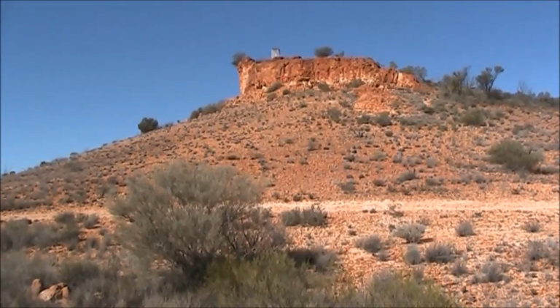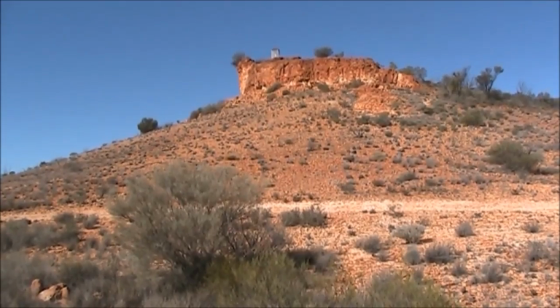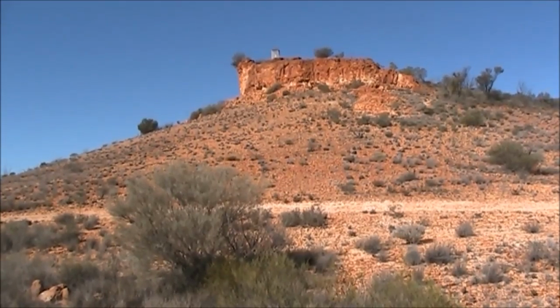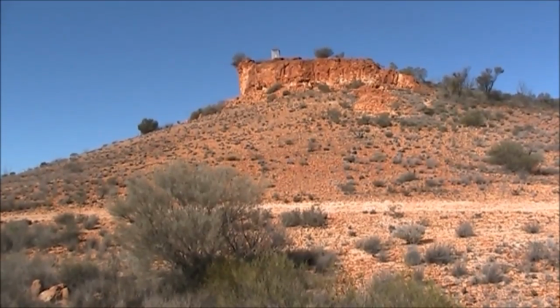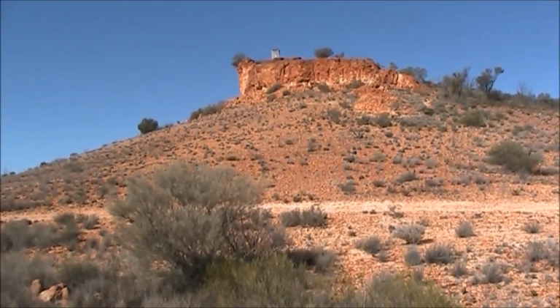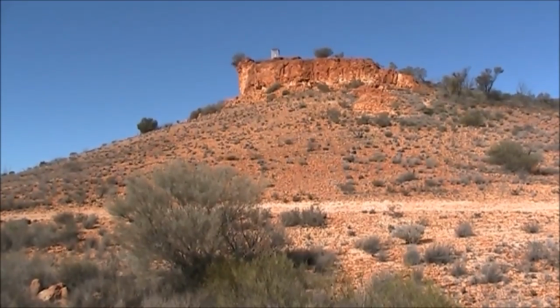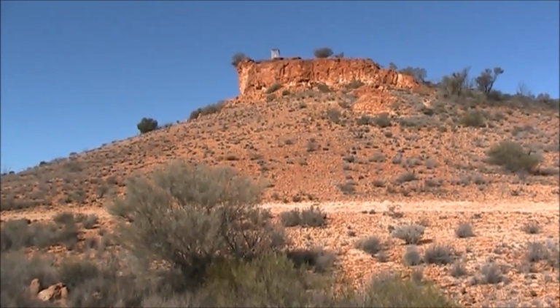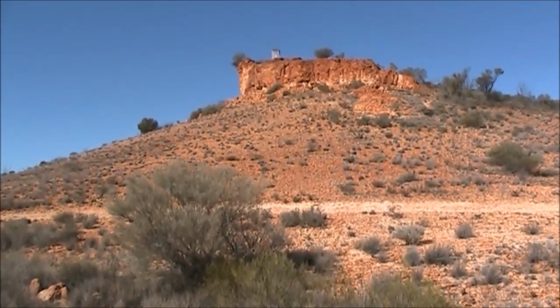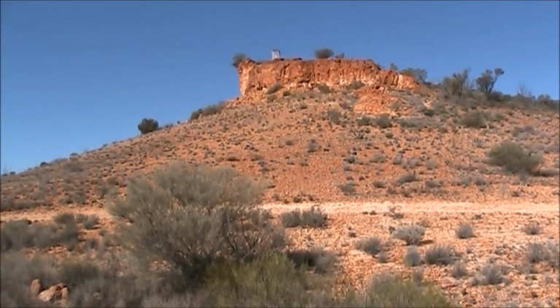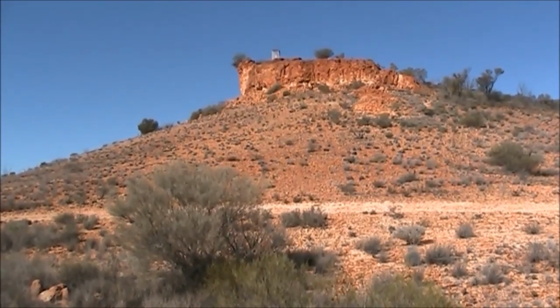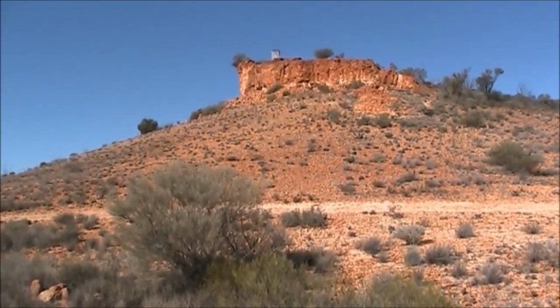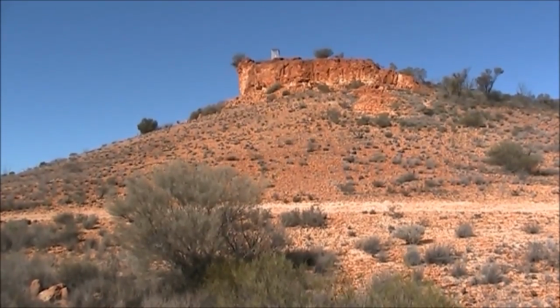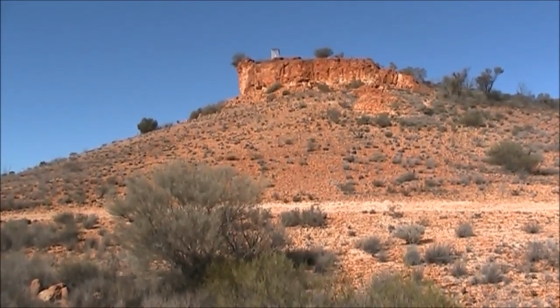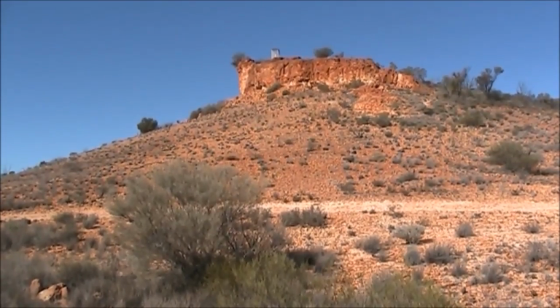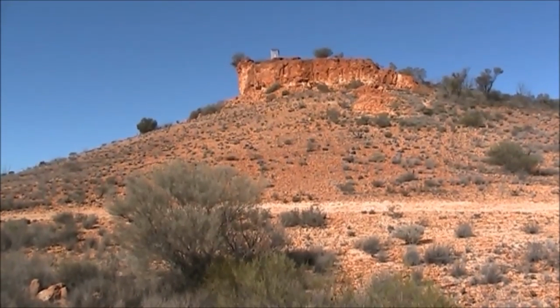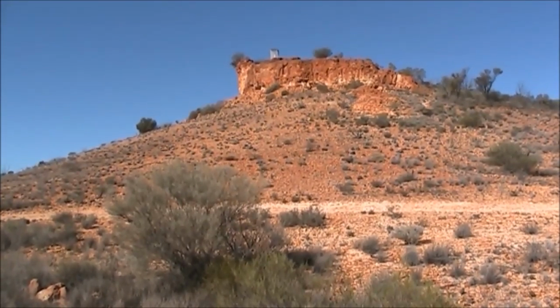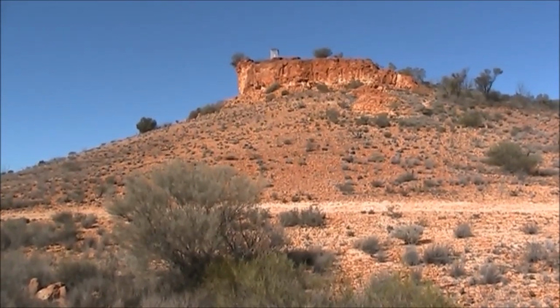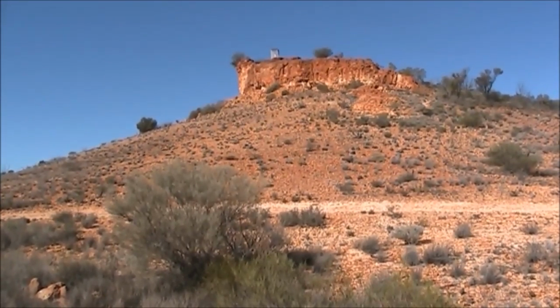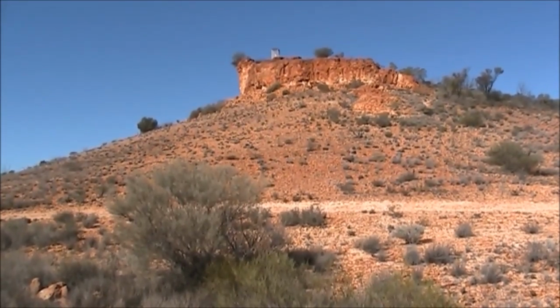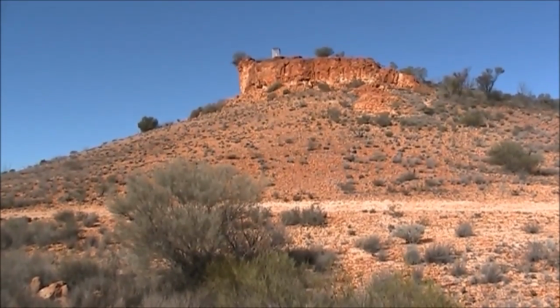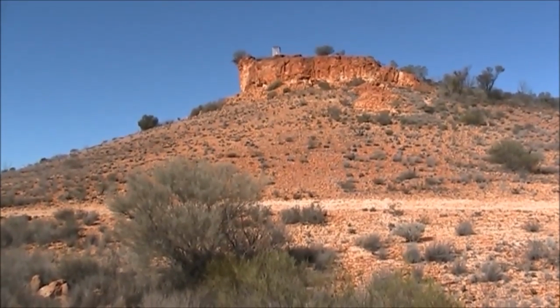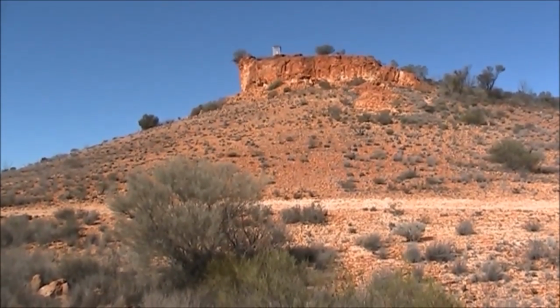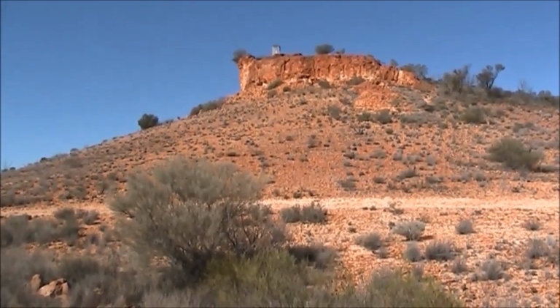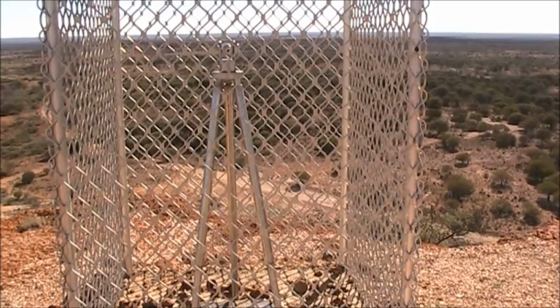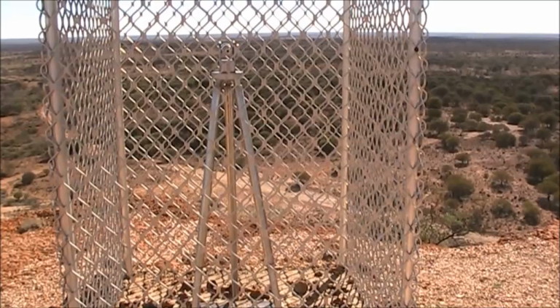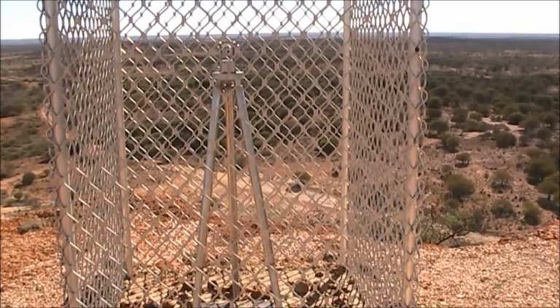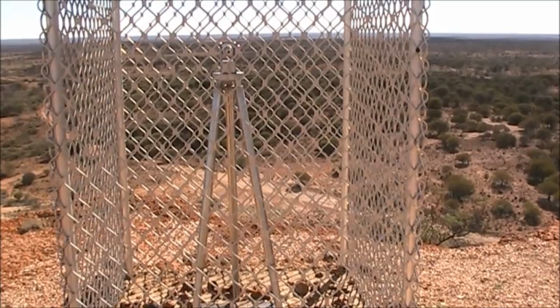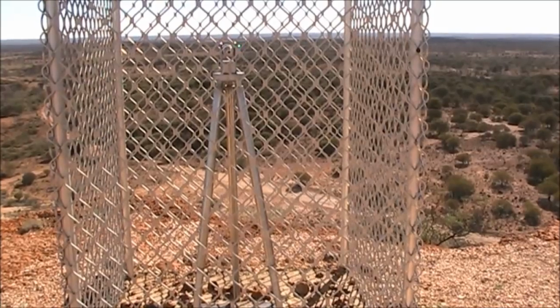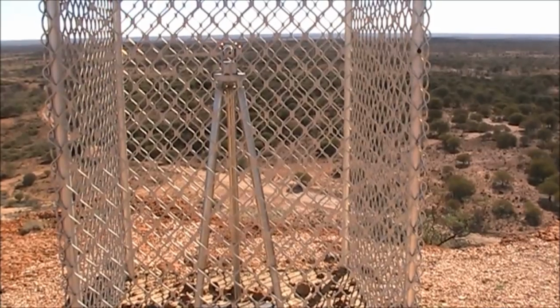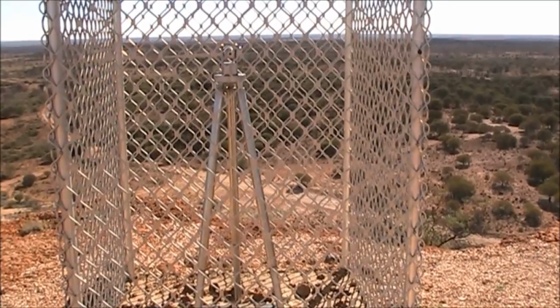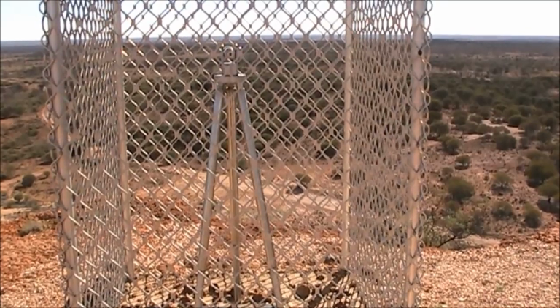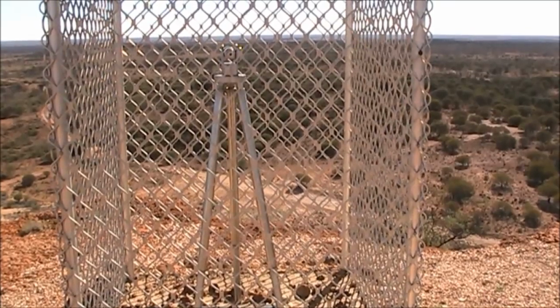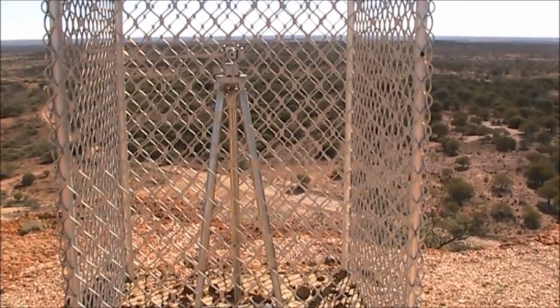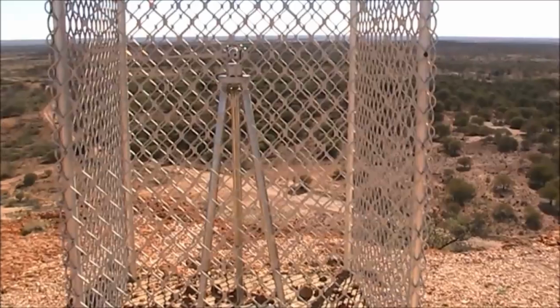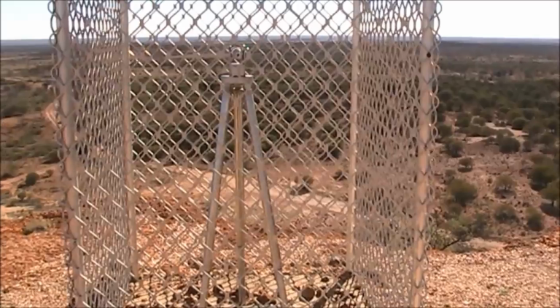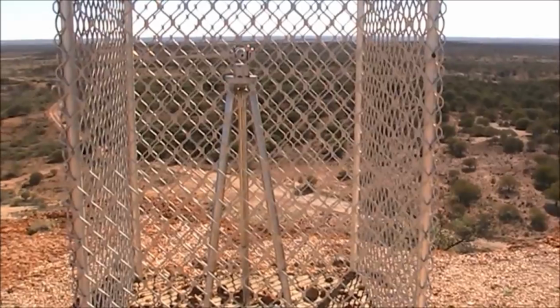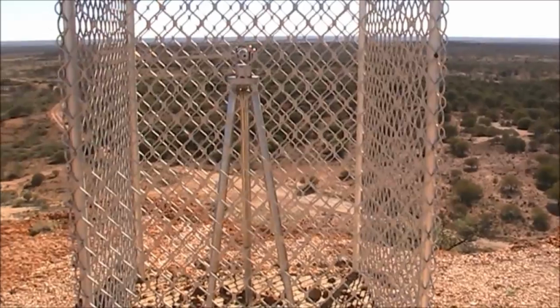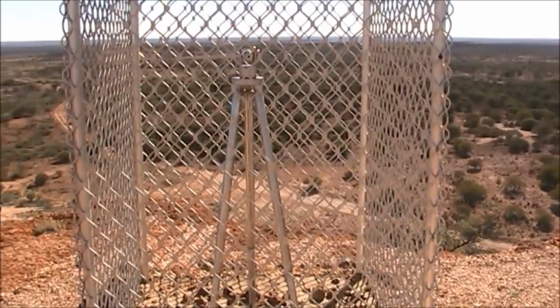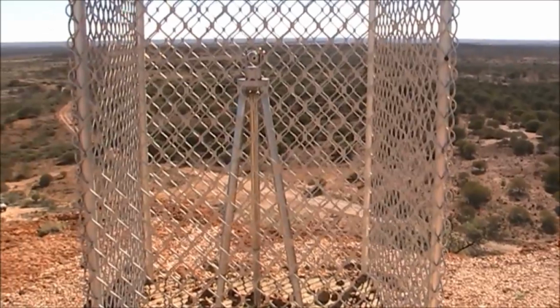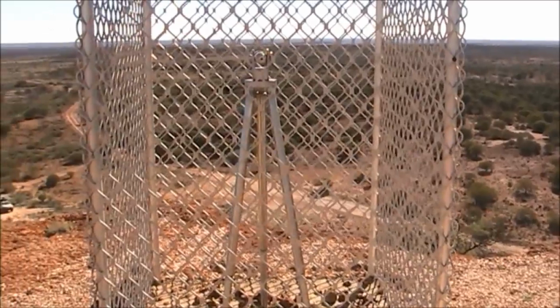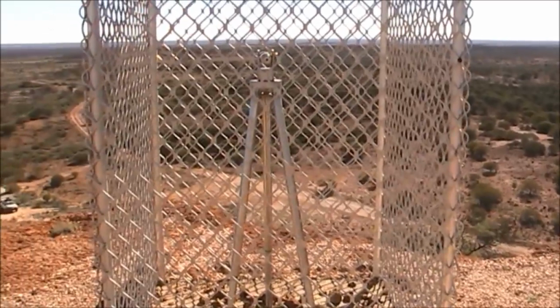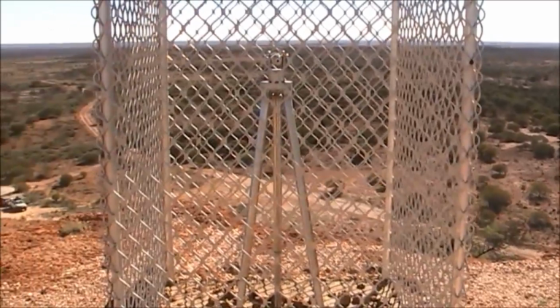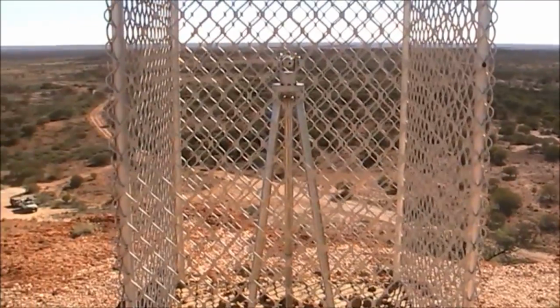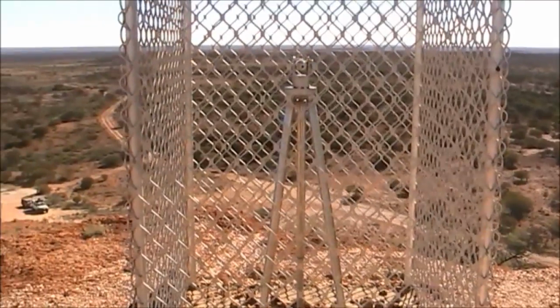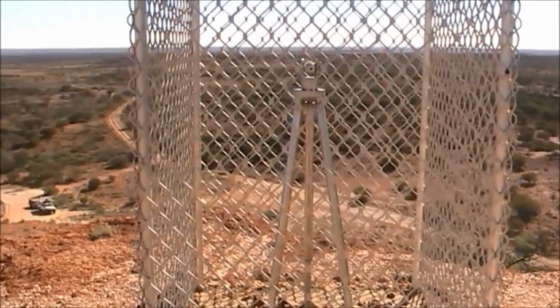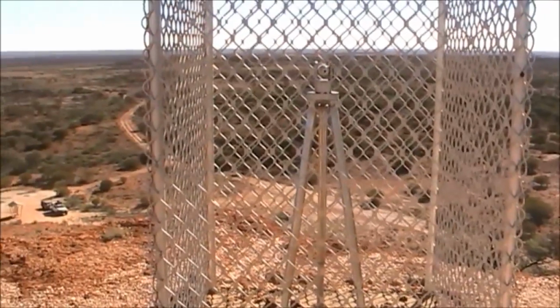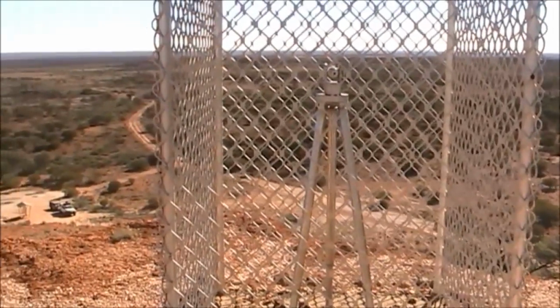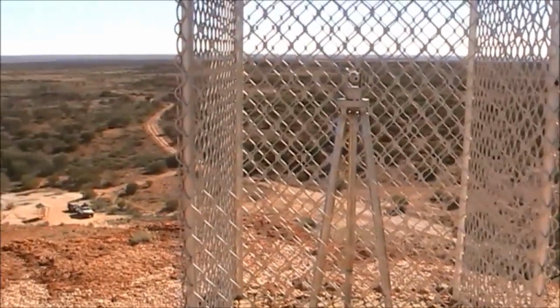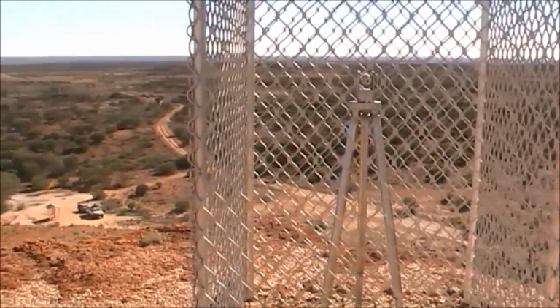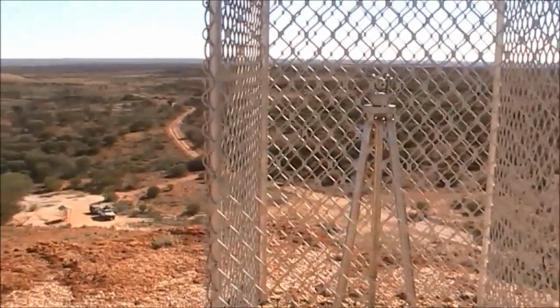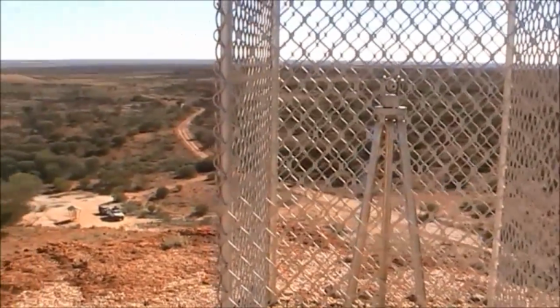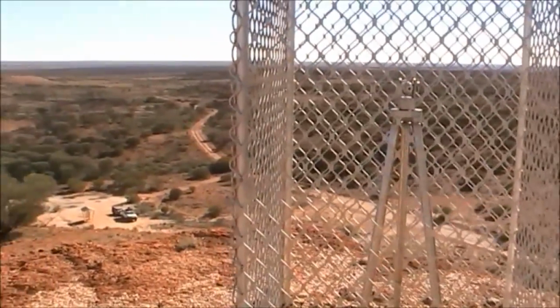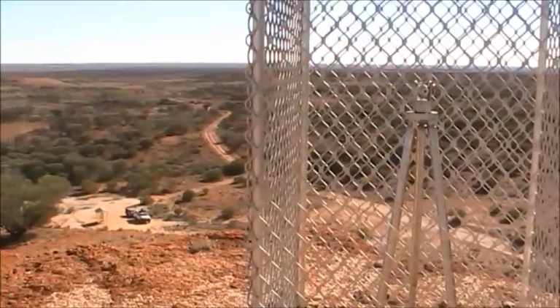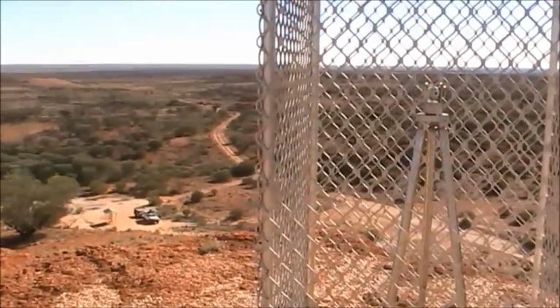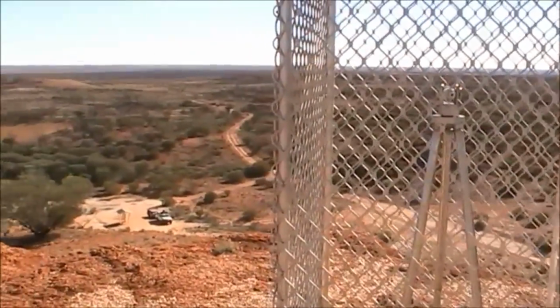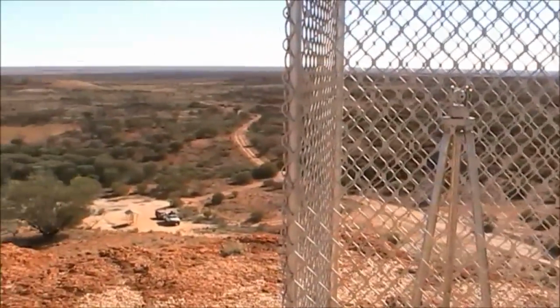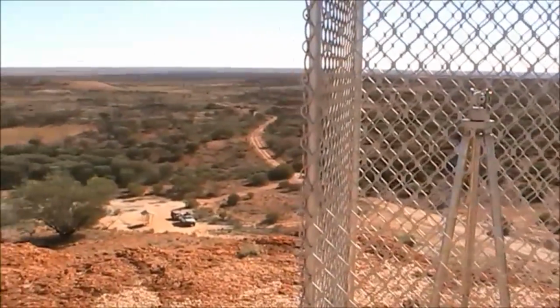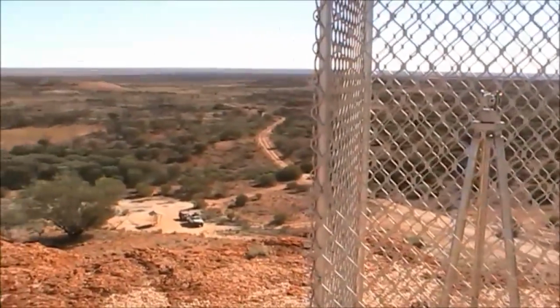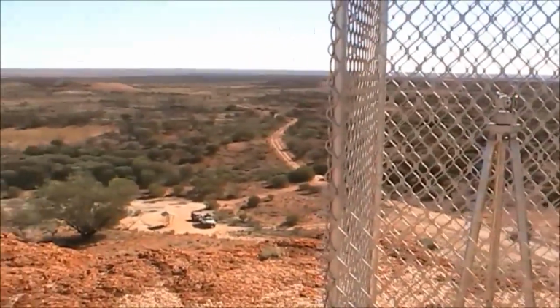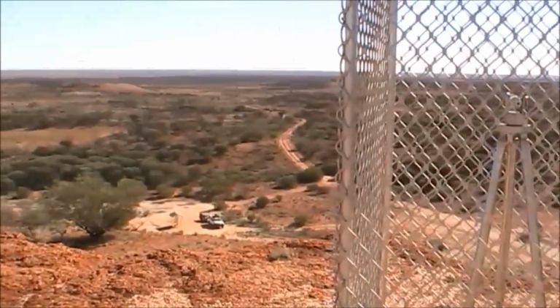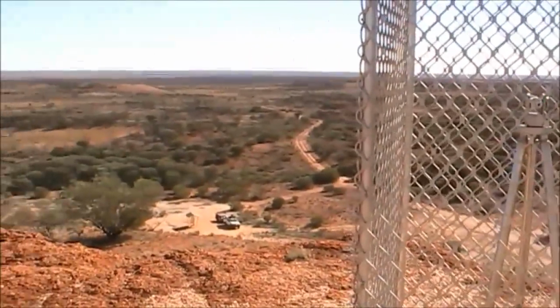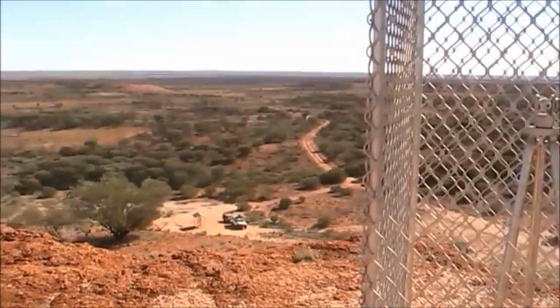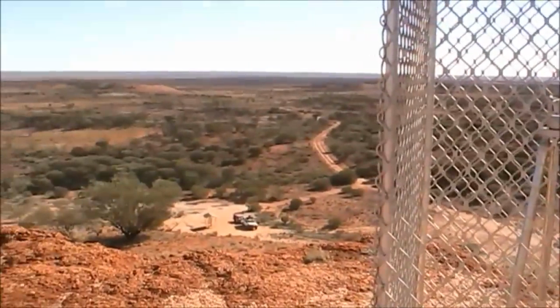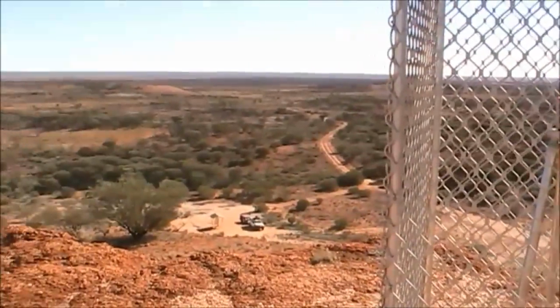This is Mount Bedell, and up on top is Bedell's Theodolite. It's a great view from up here.